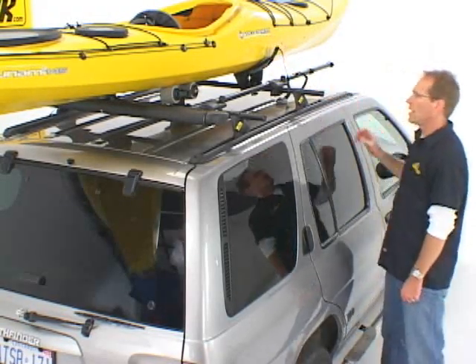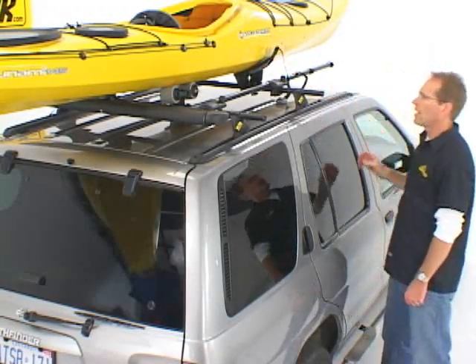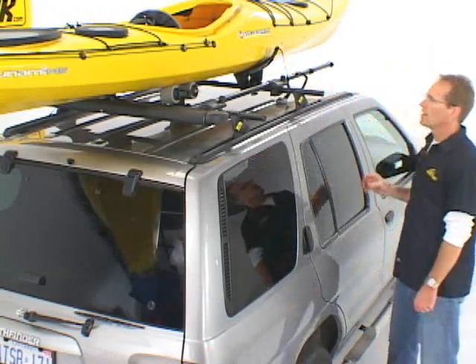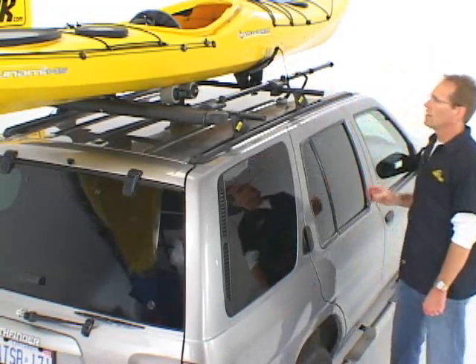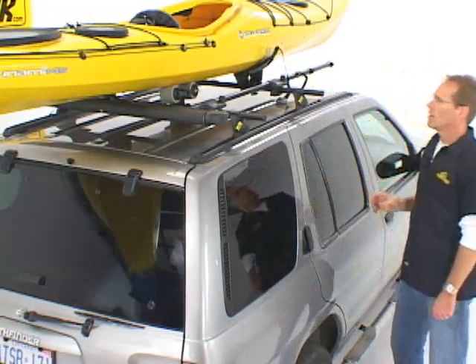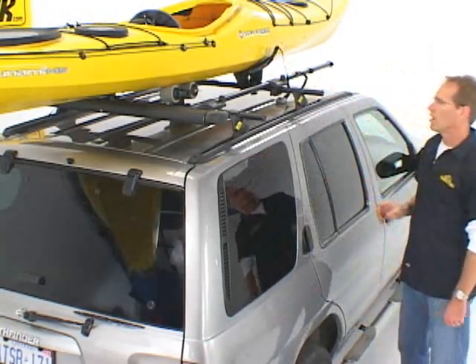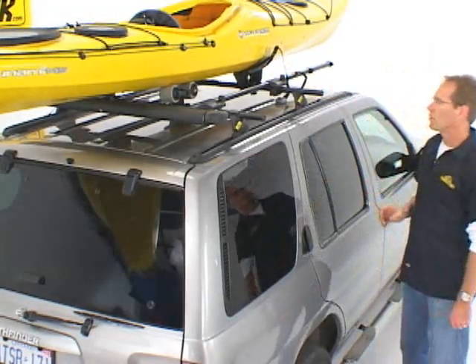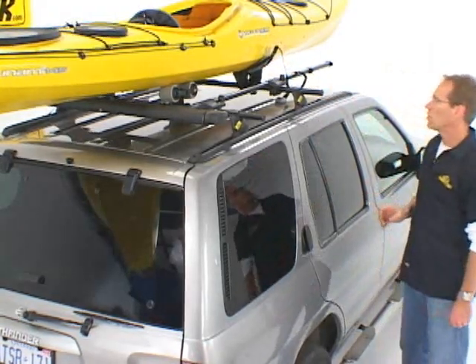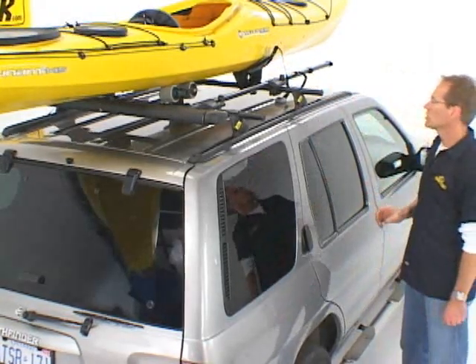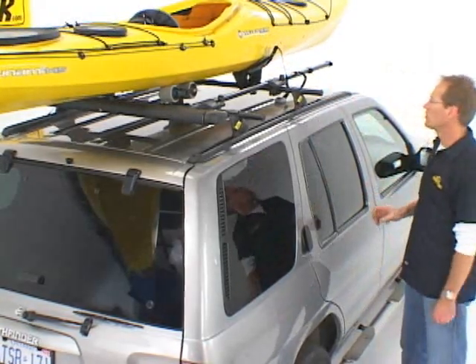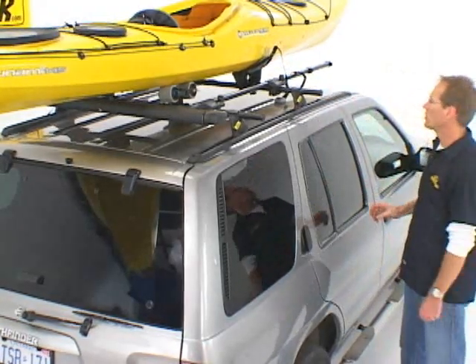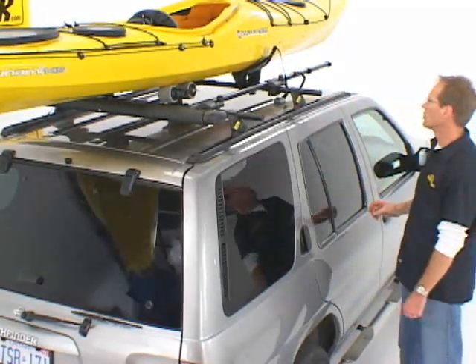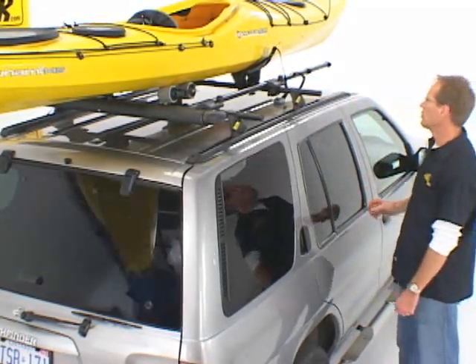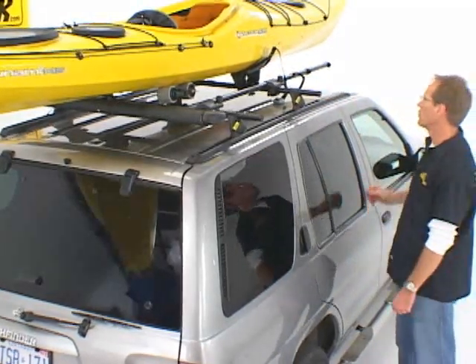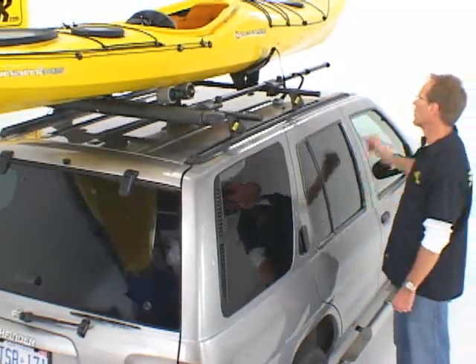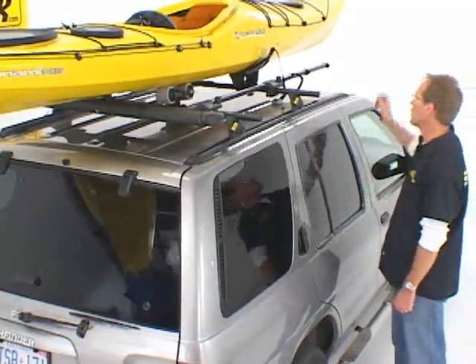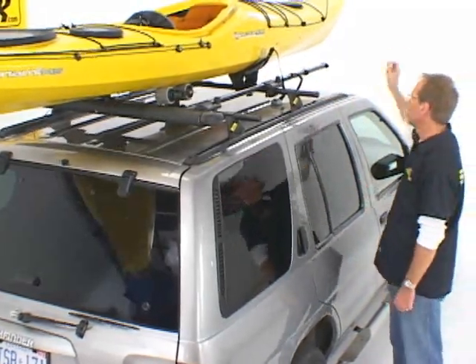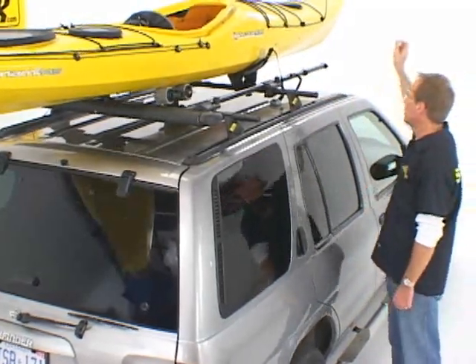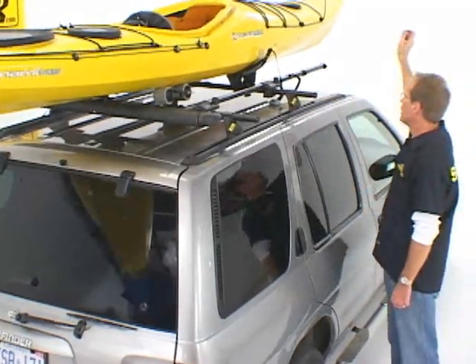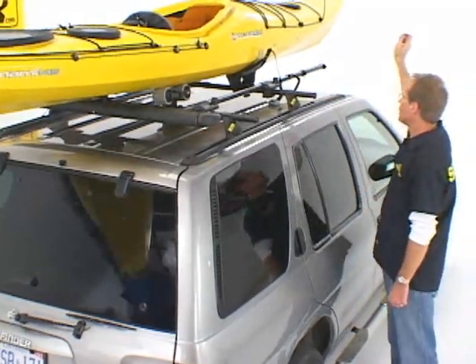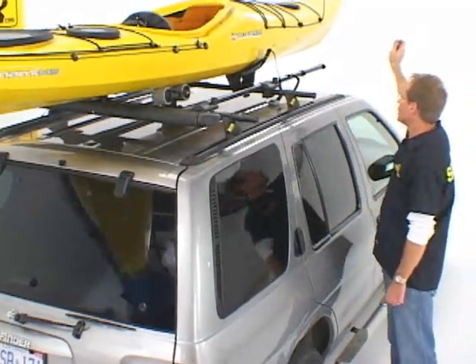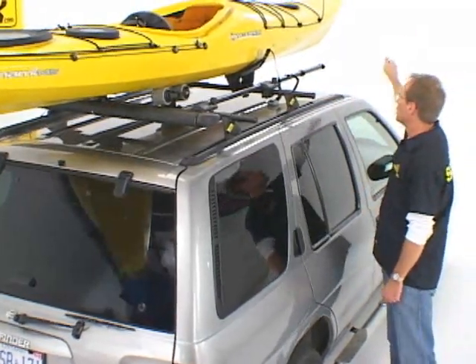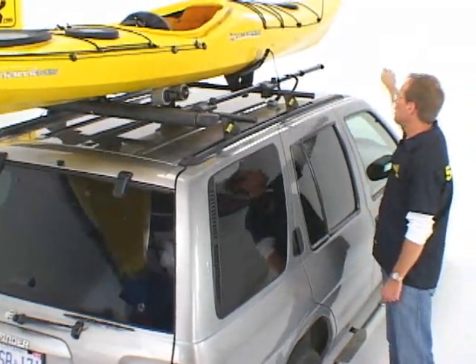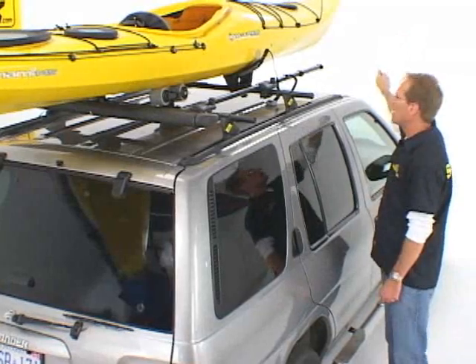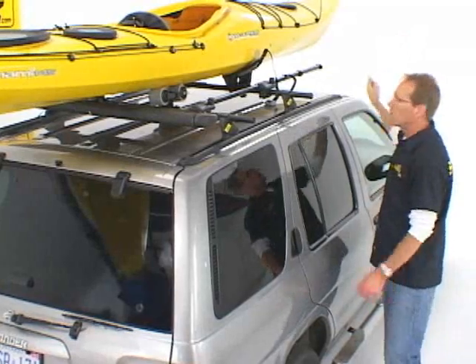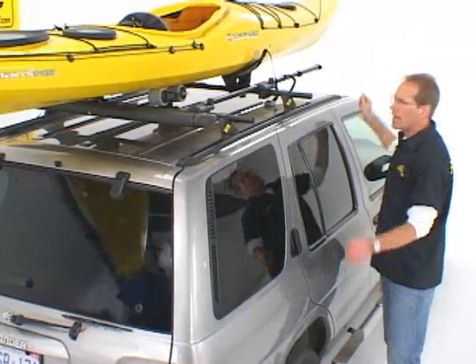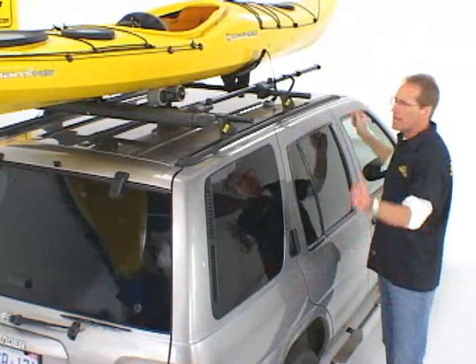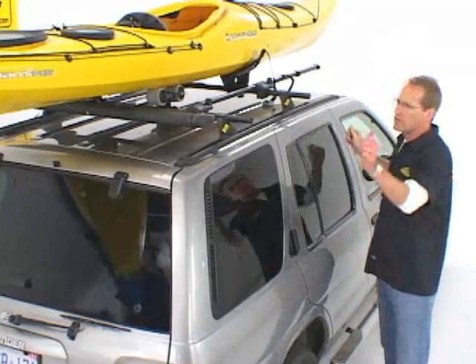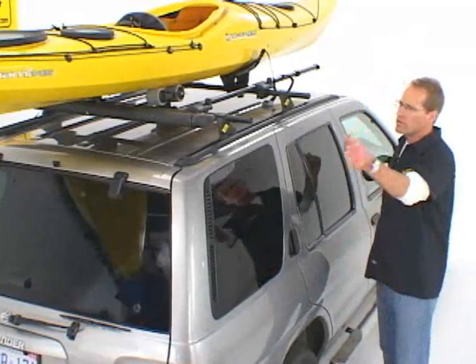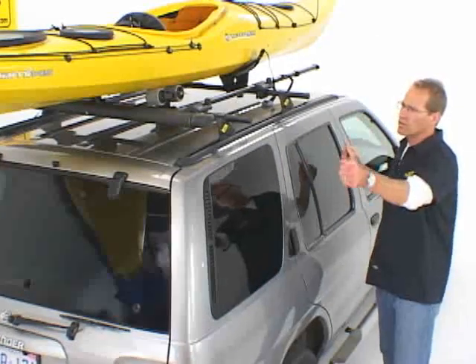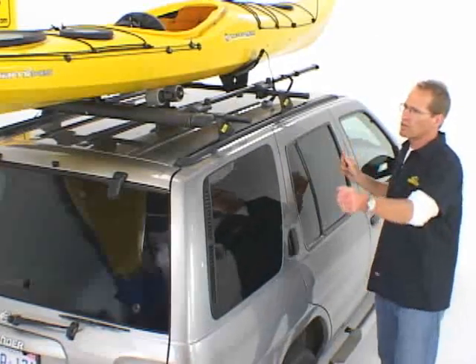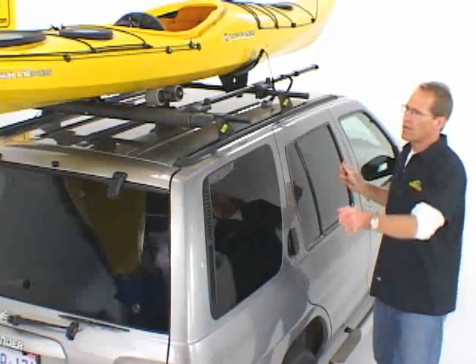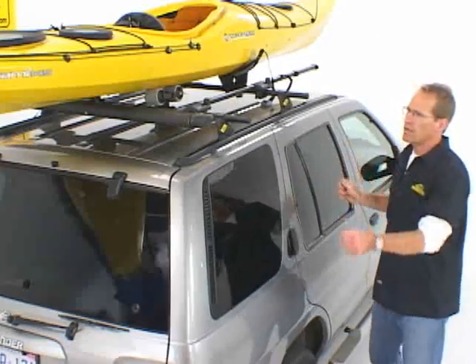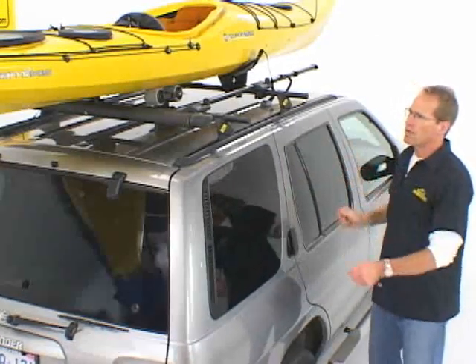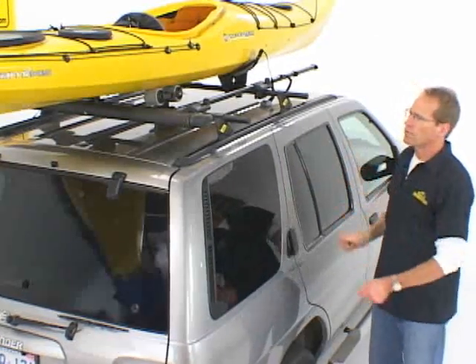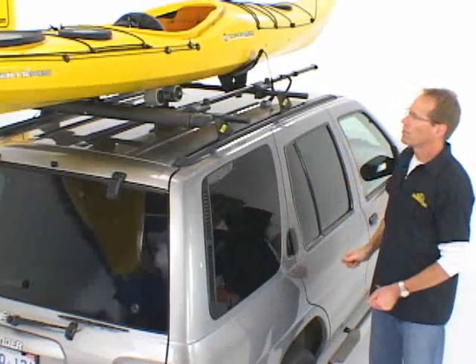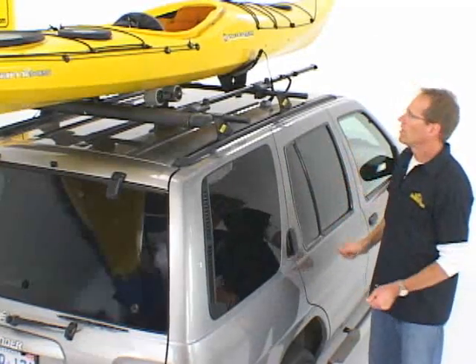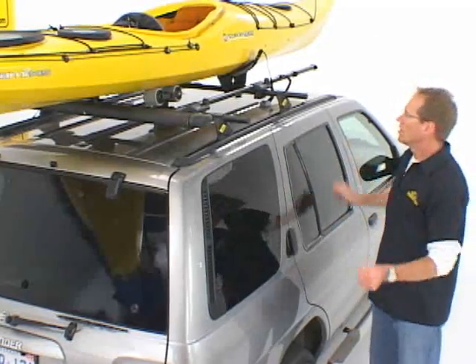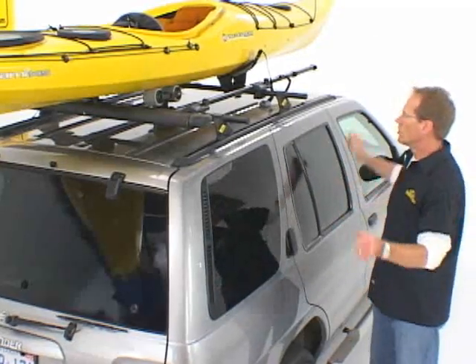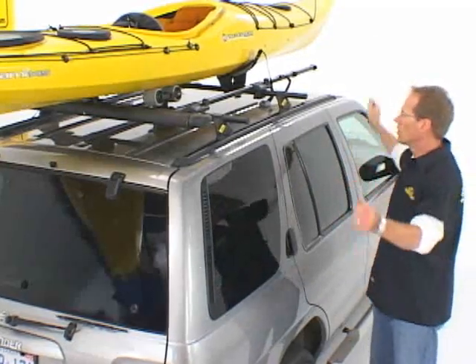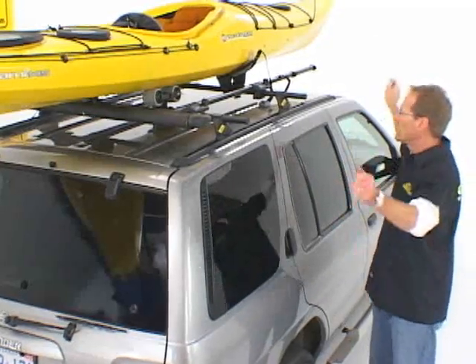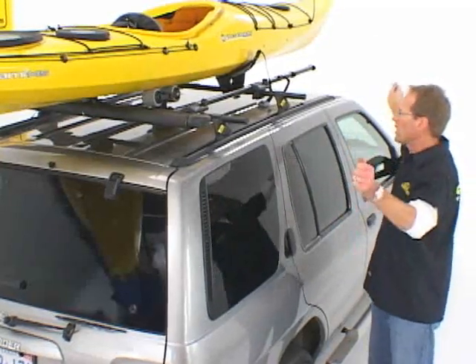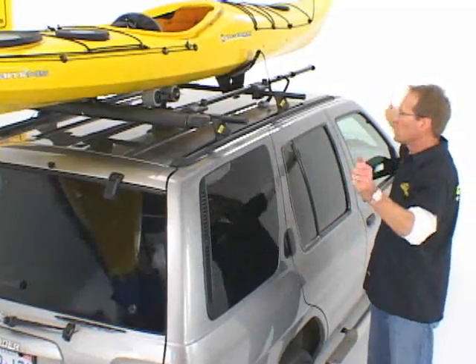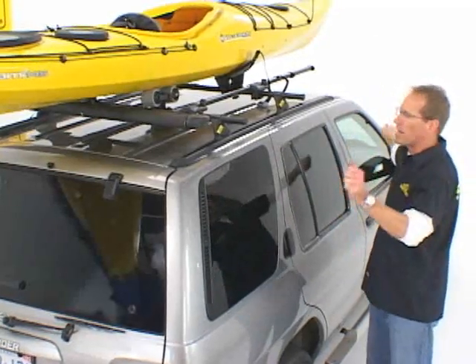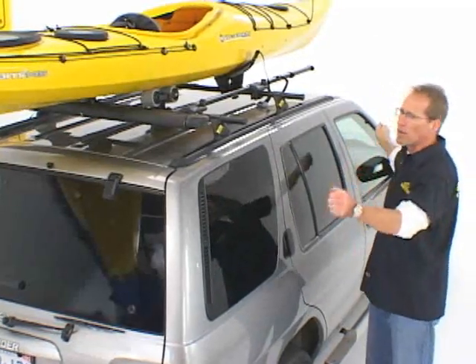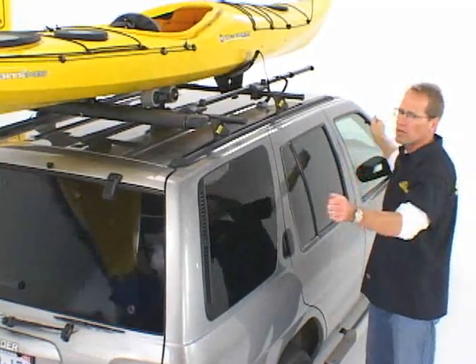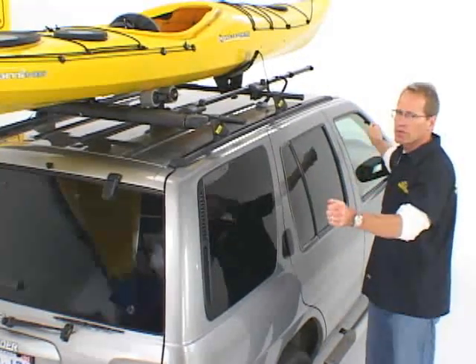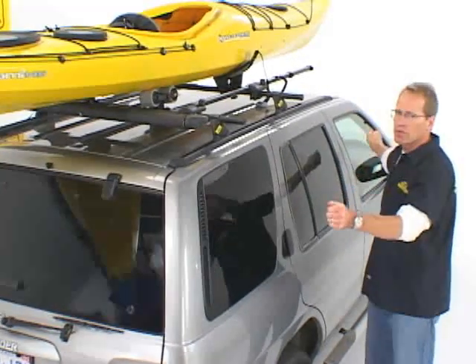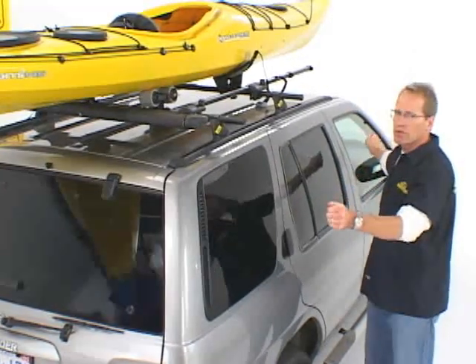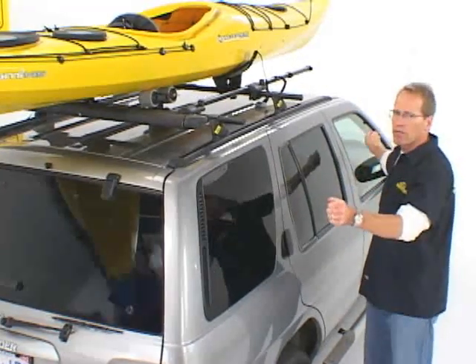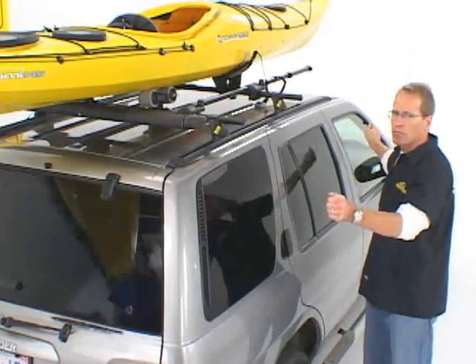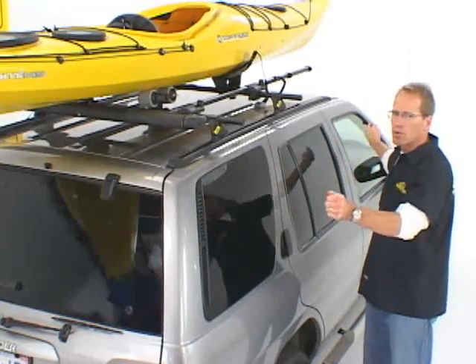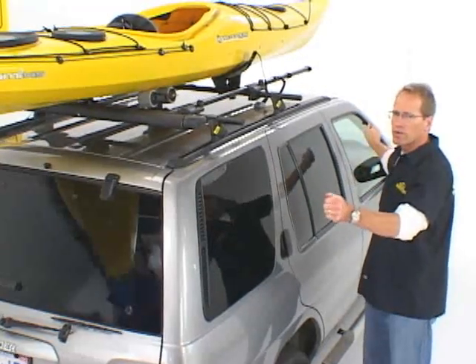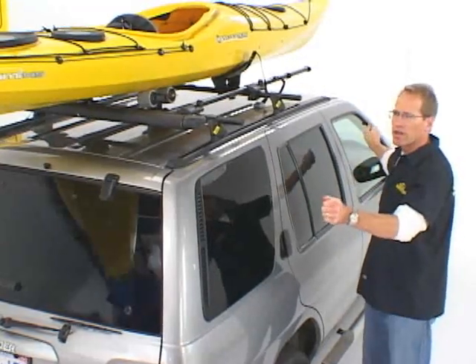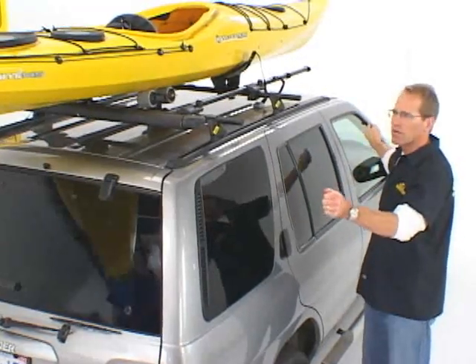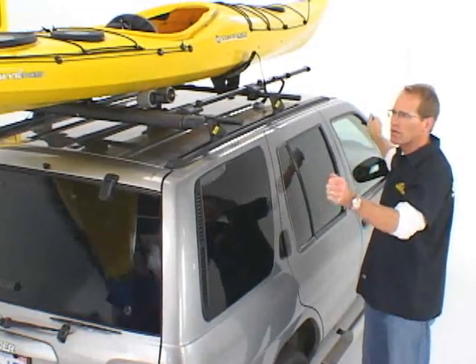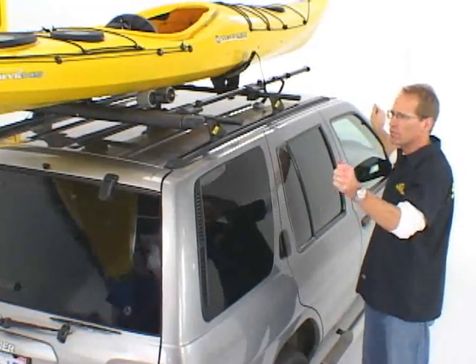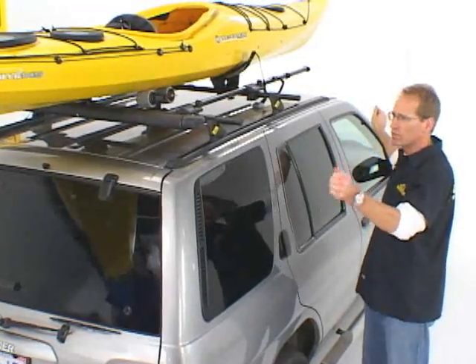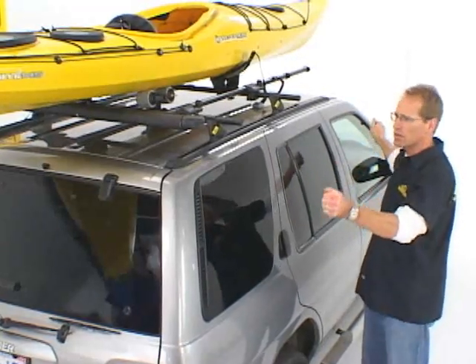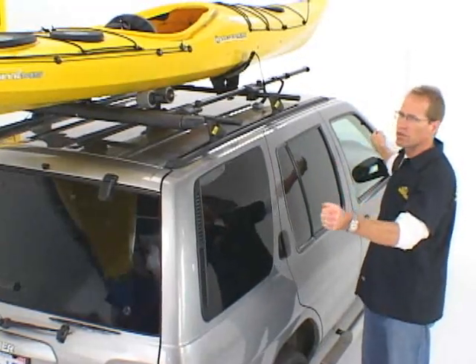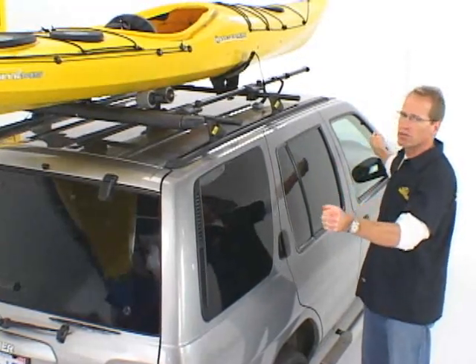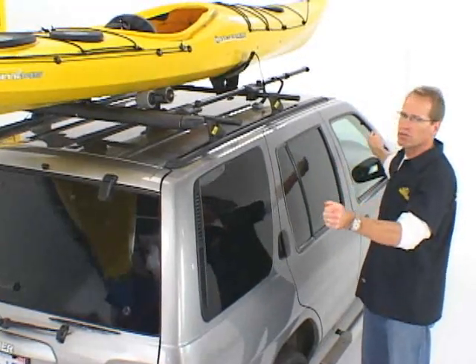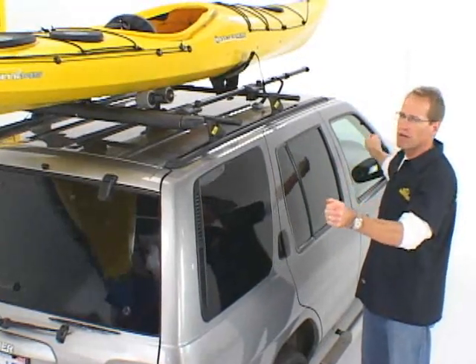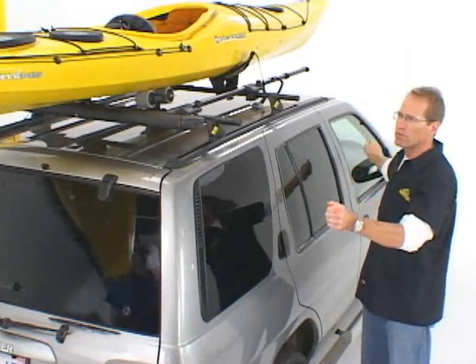Before you drive away, use your bow and stern tie-downs. You want to tie the bow and the stern of the boat down for secure travel.